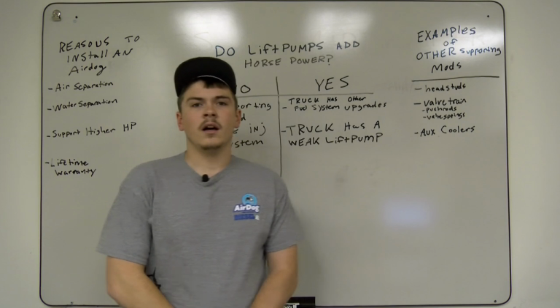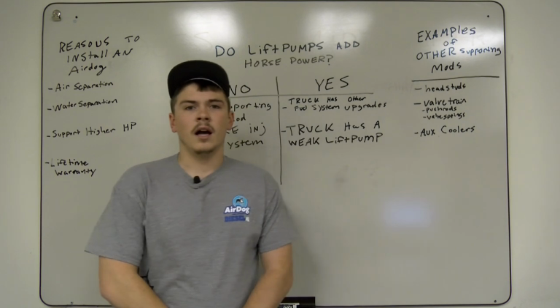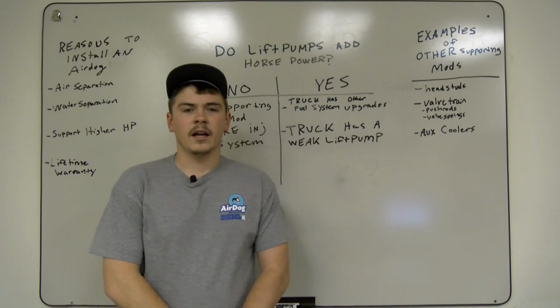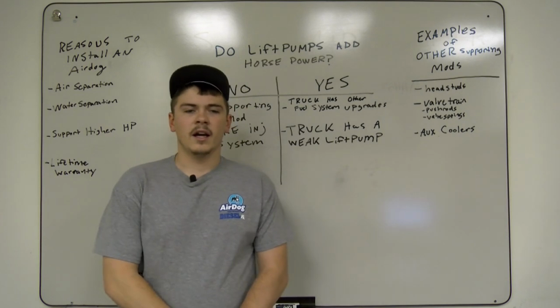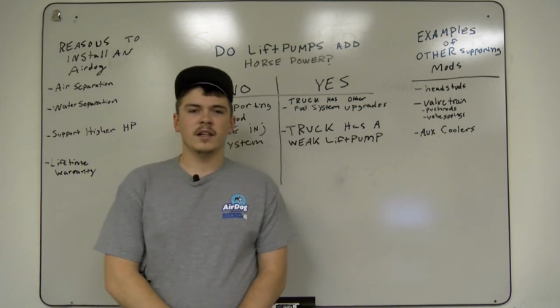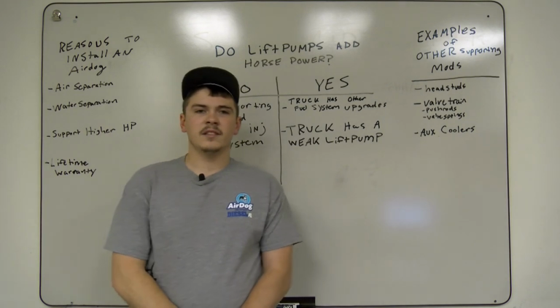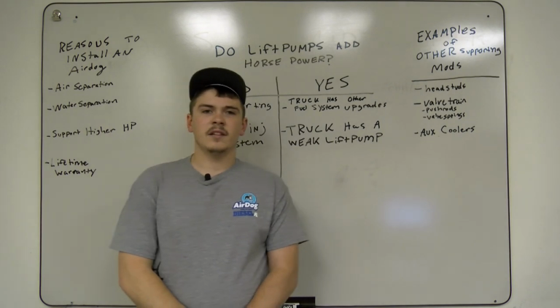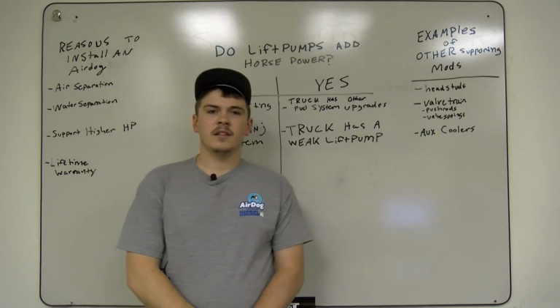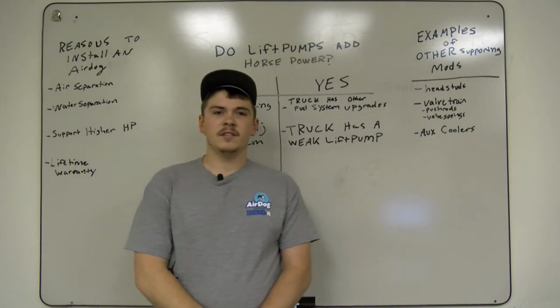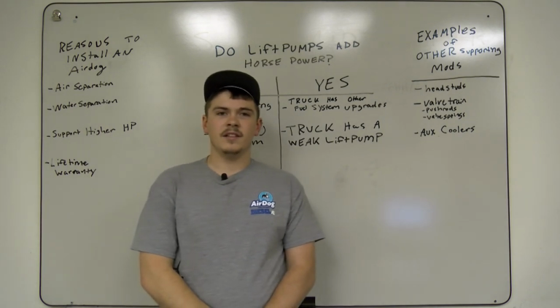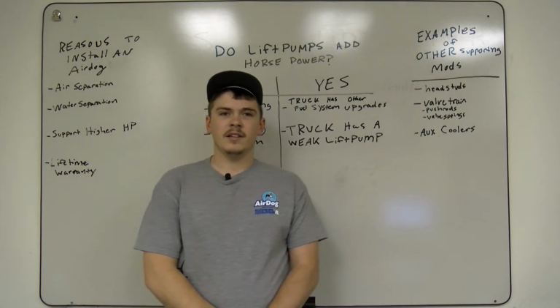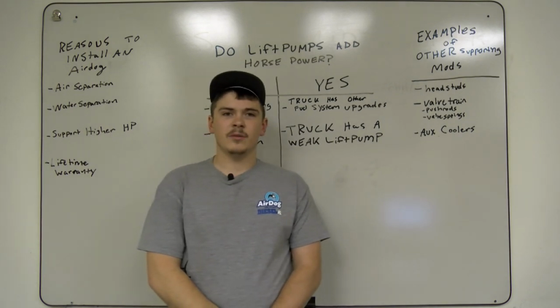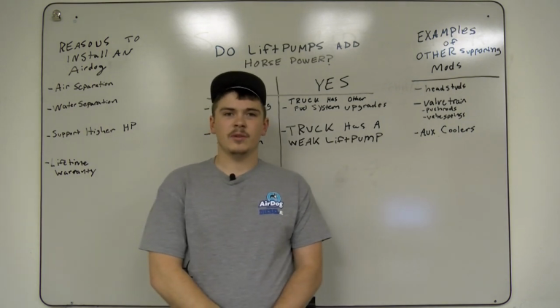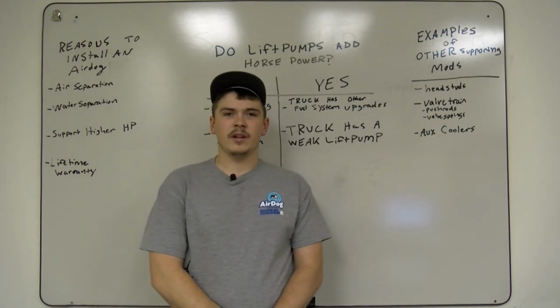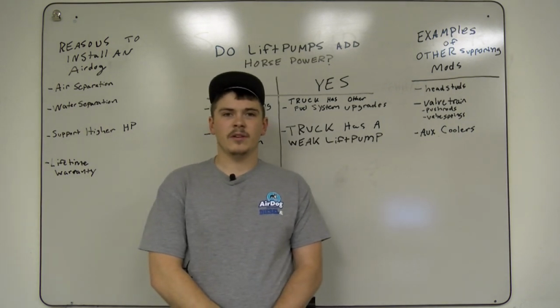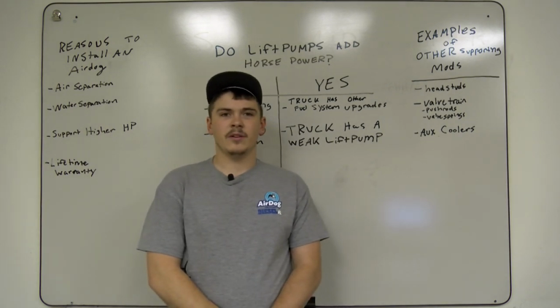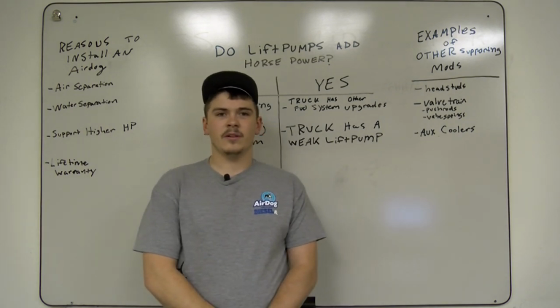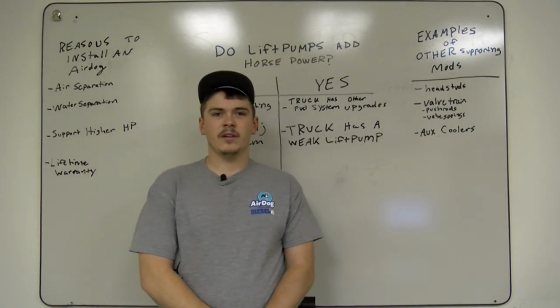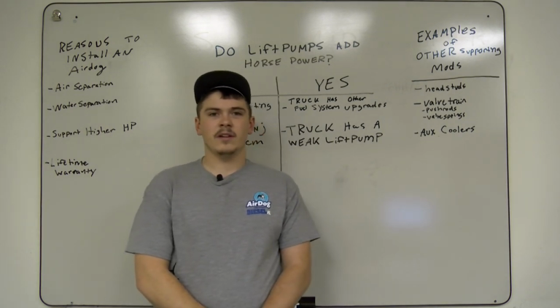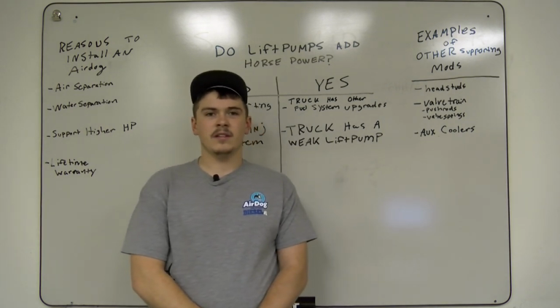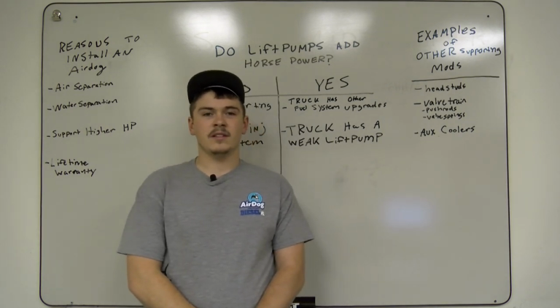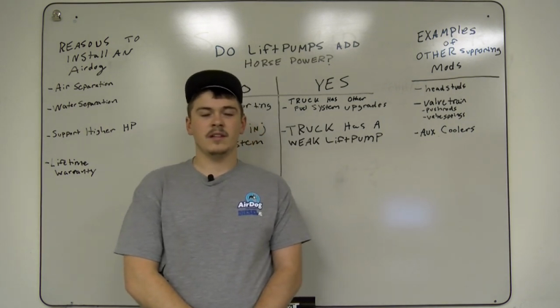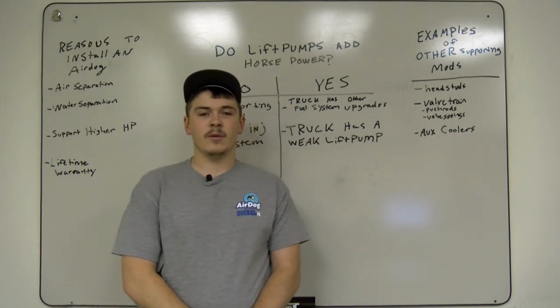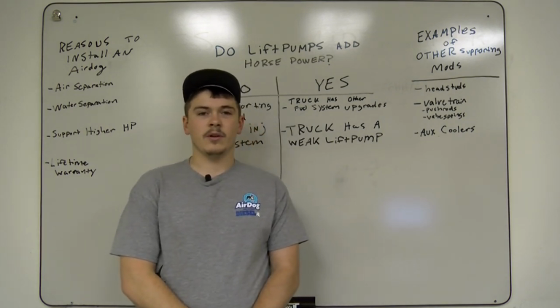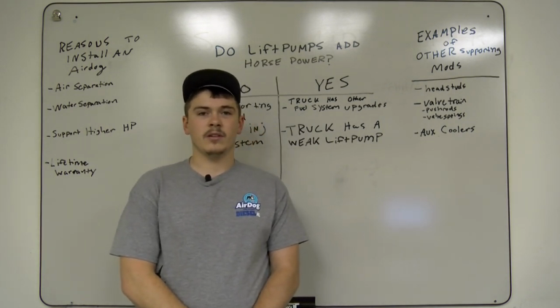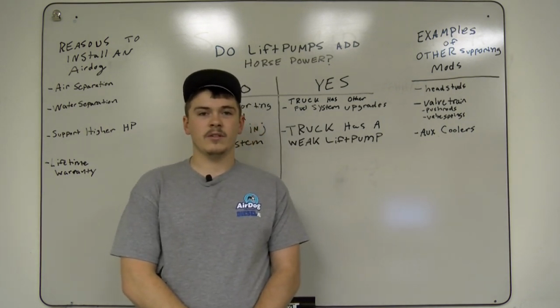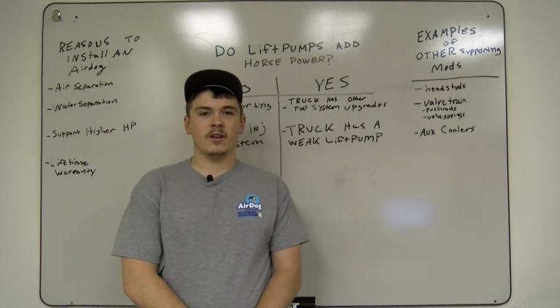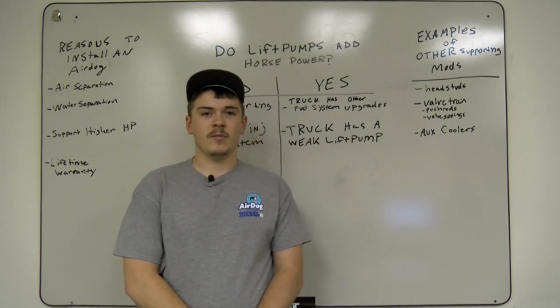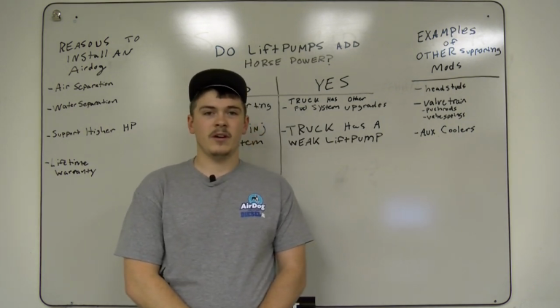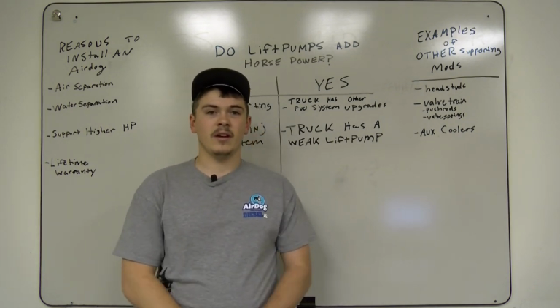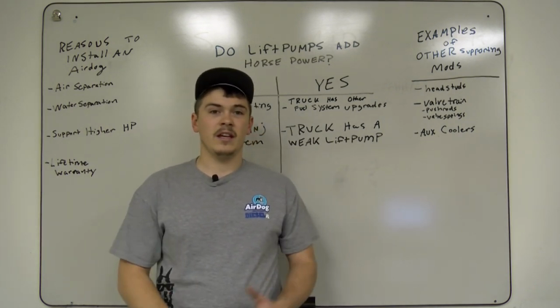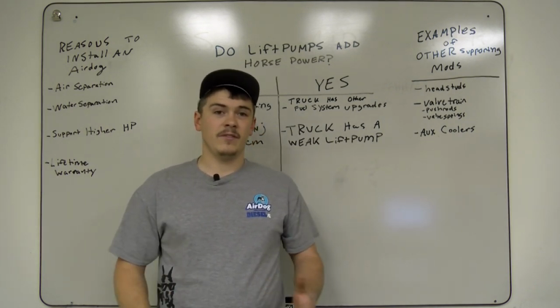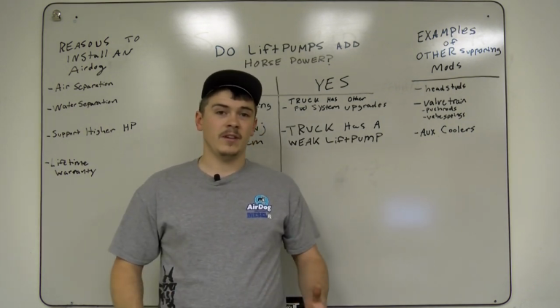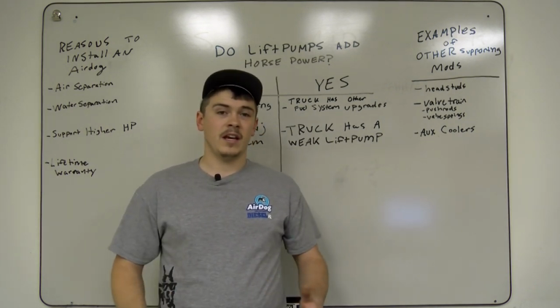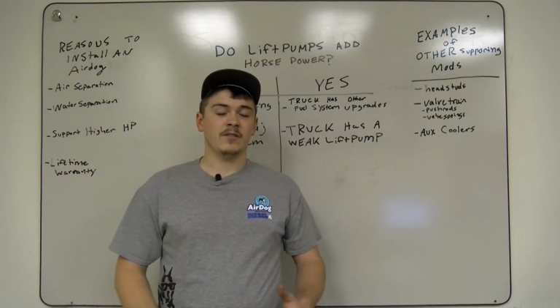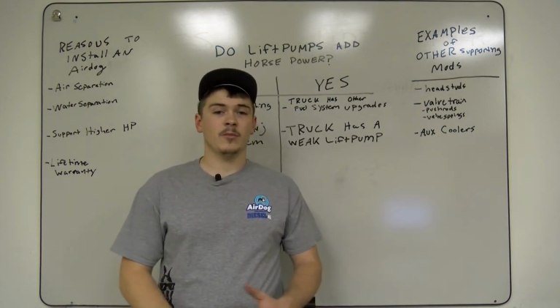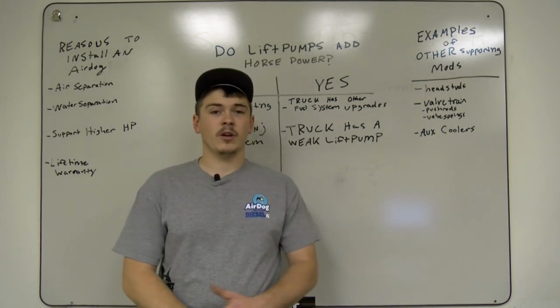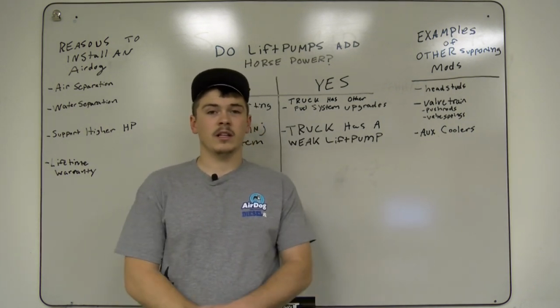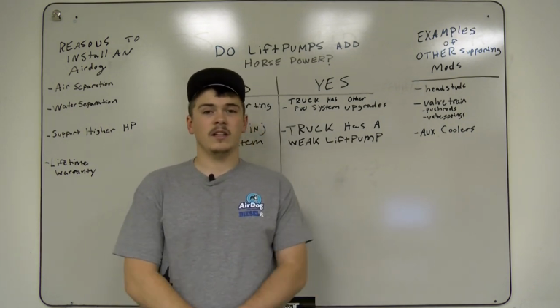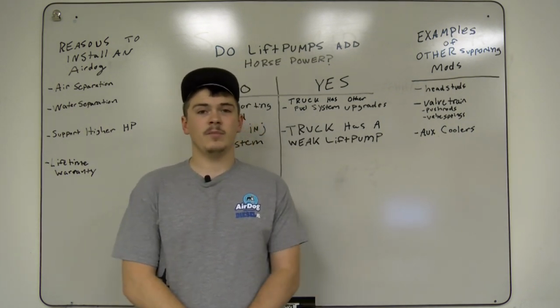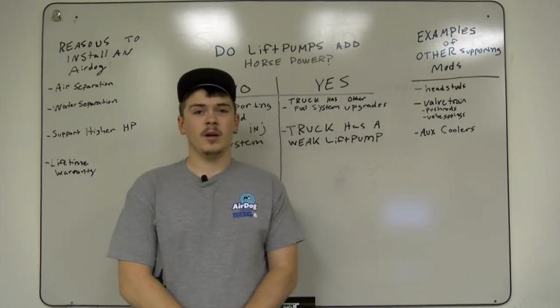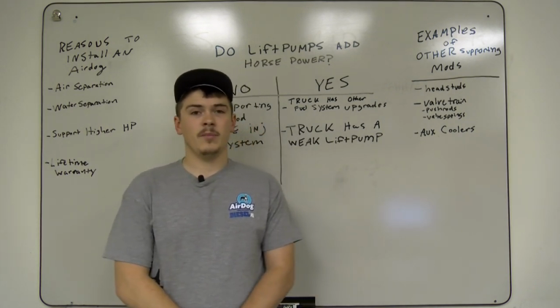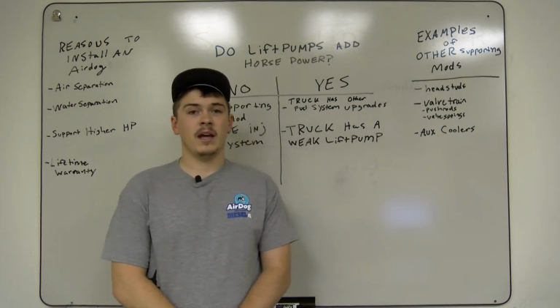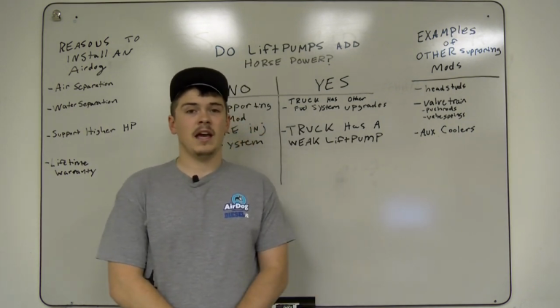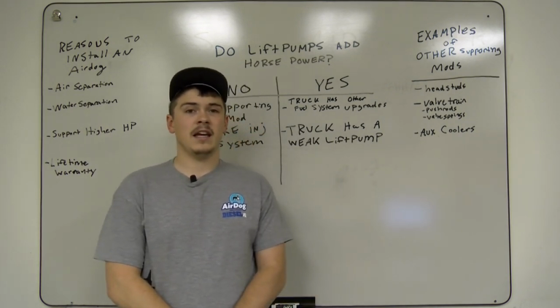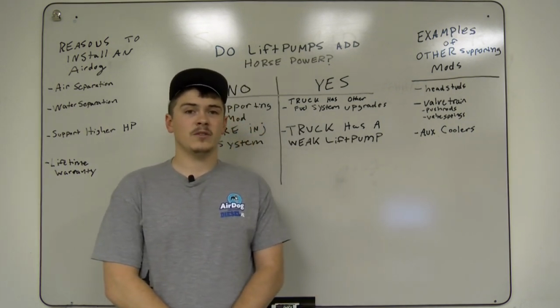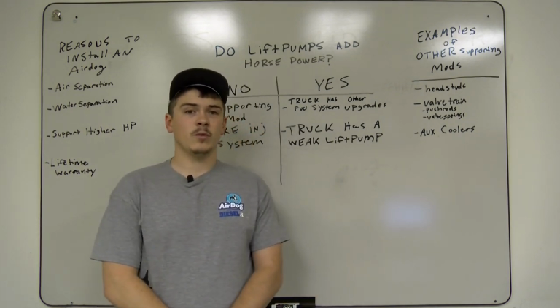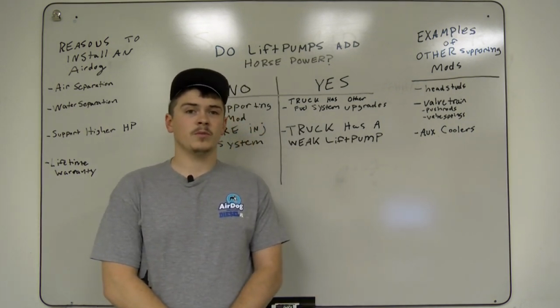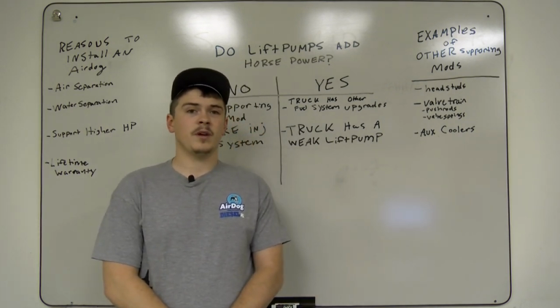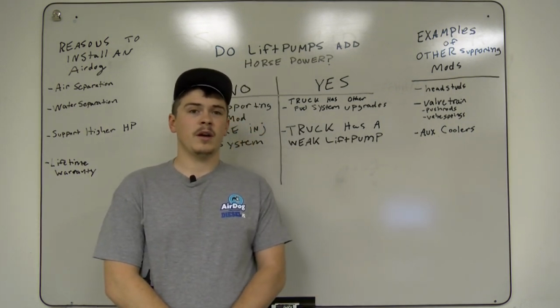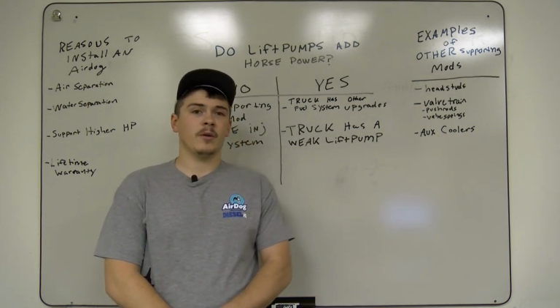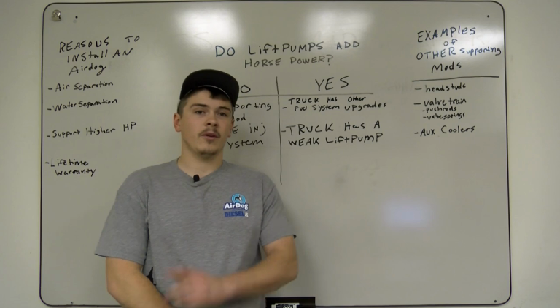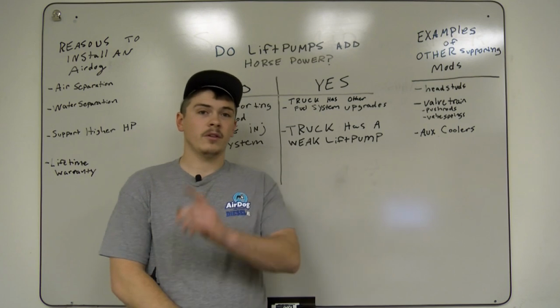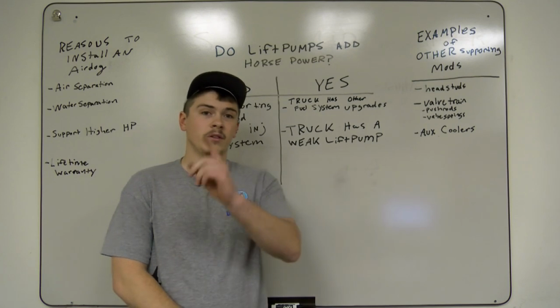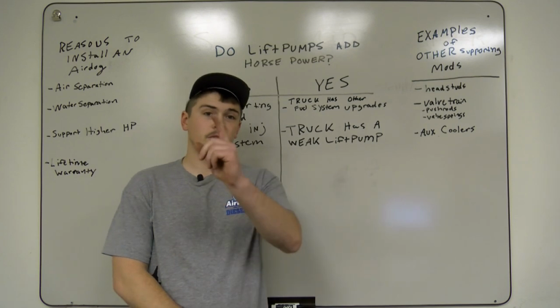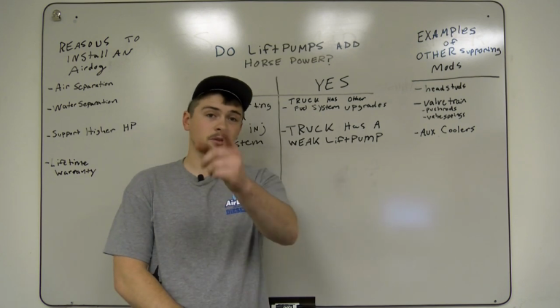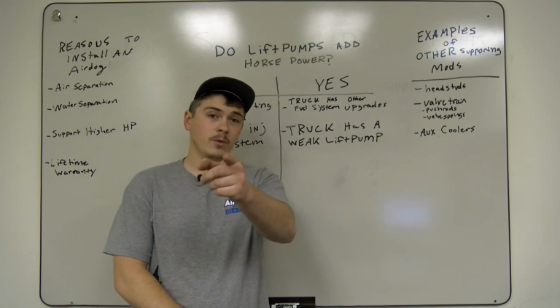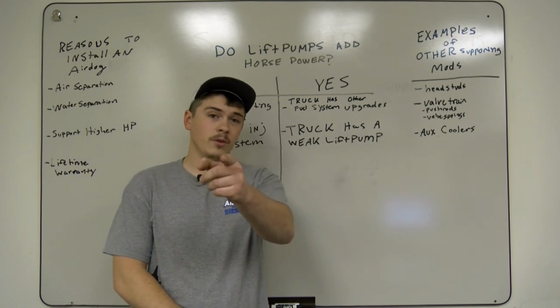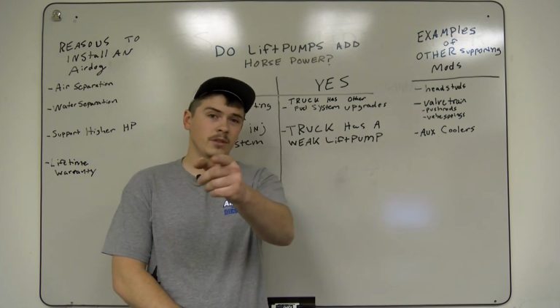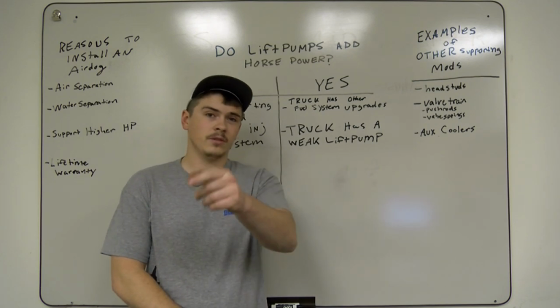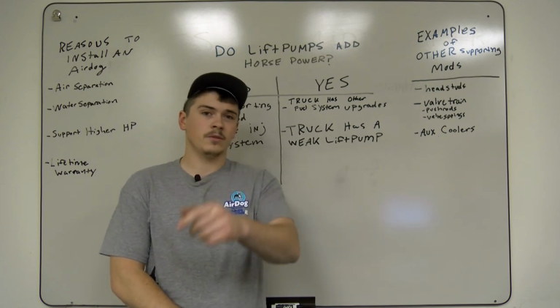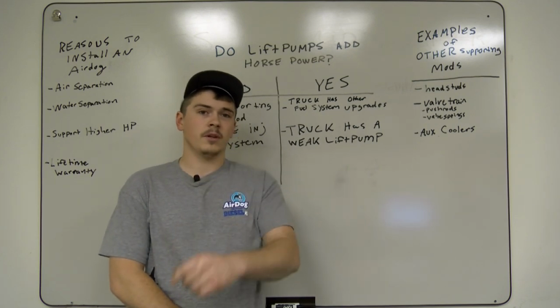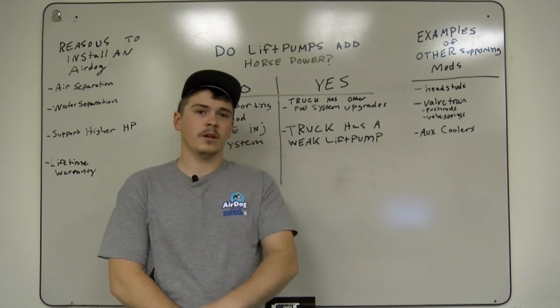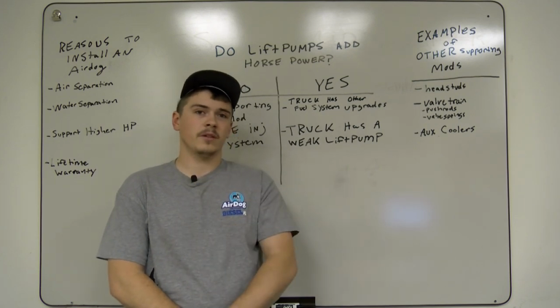Hi guys, Dylan with AirDog. Today we're going to talk about if an aftermarket lift pump adds horsepower to your diesel truck.